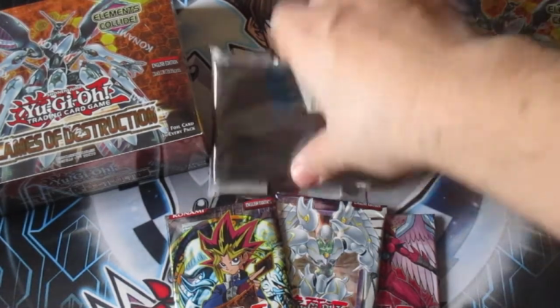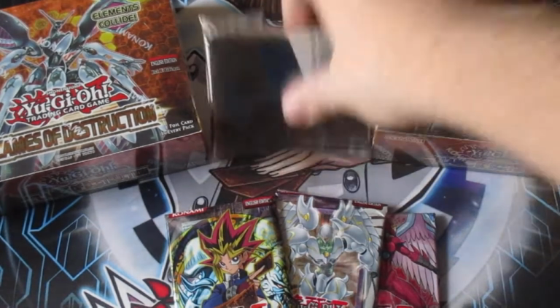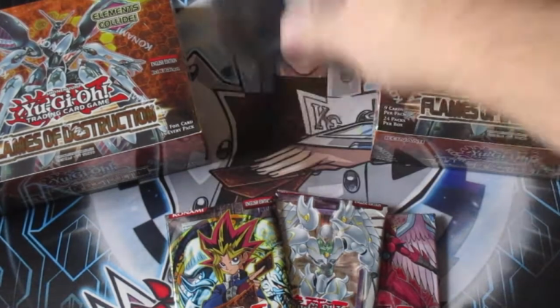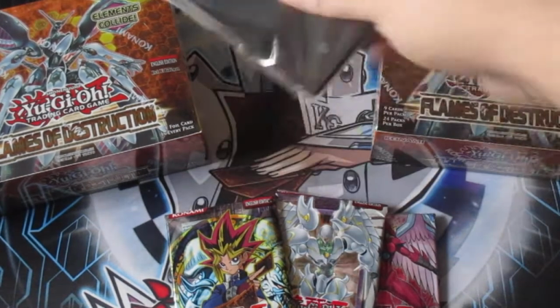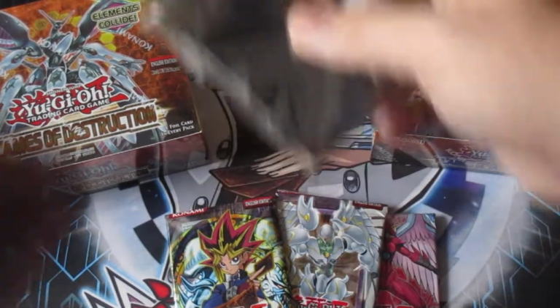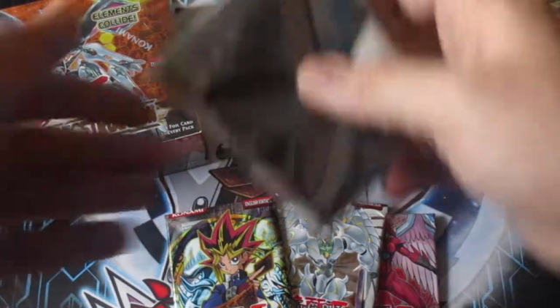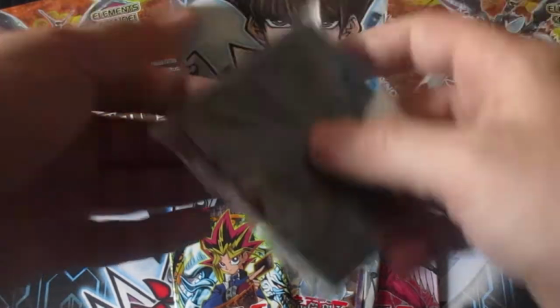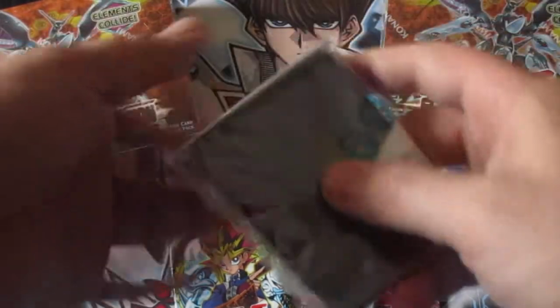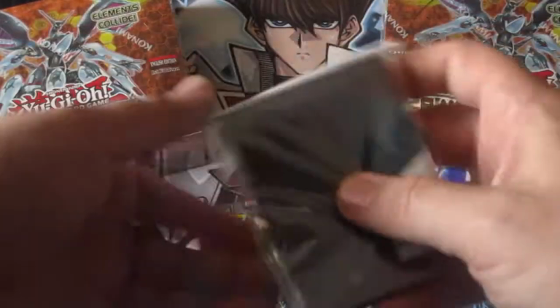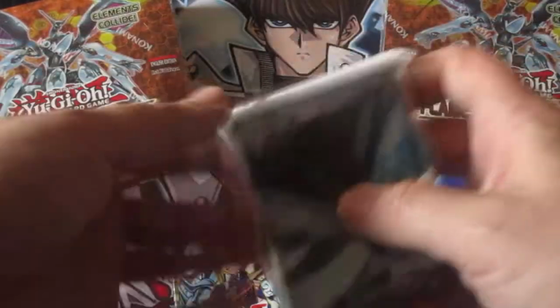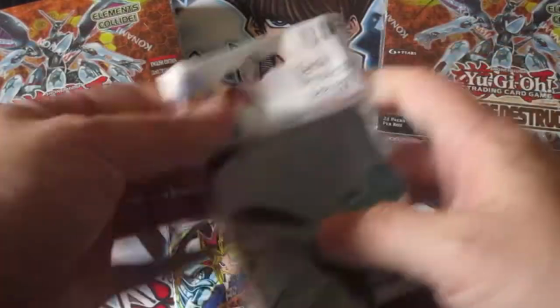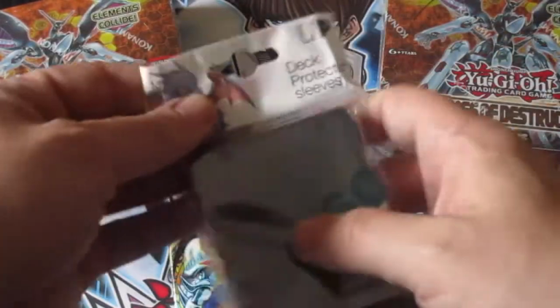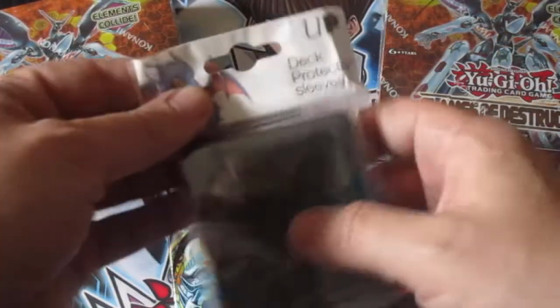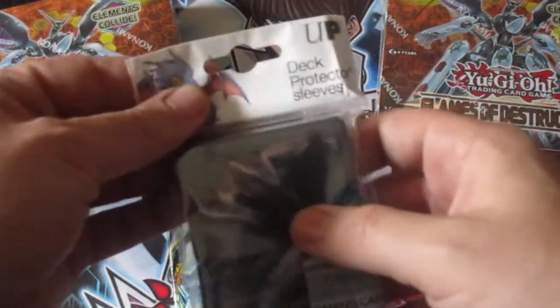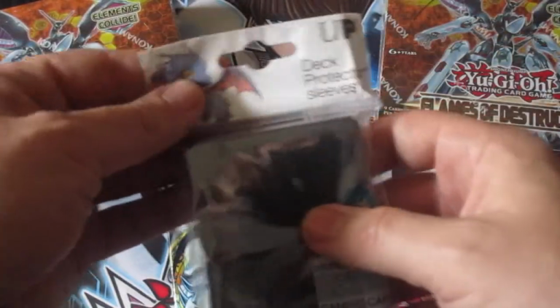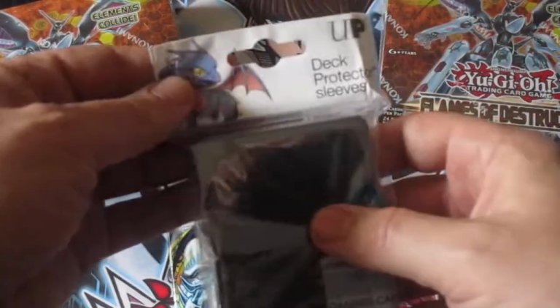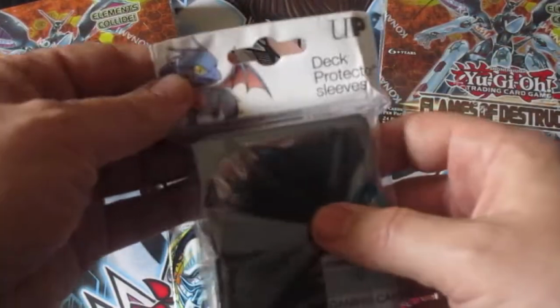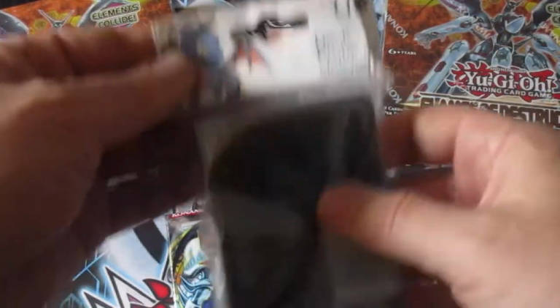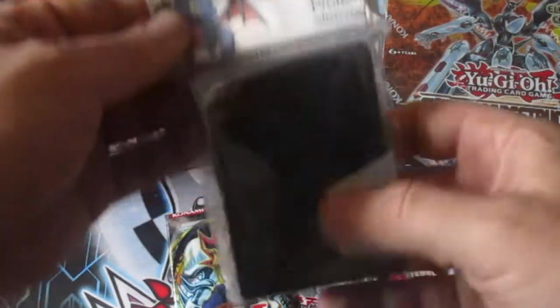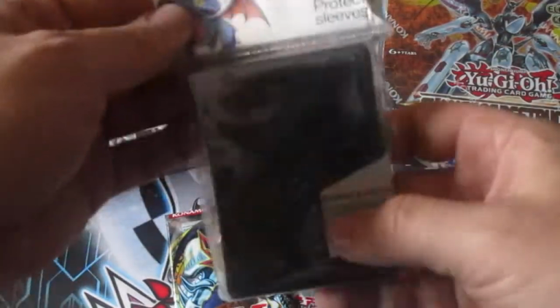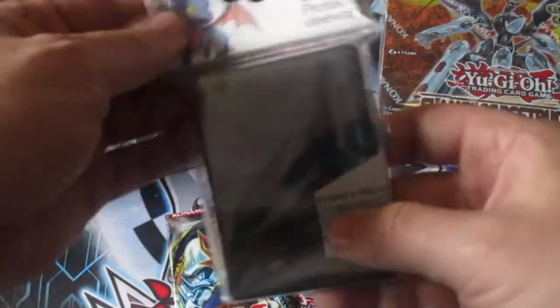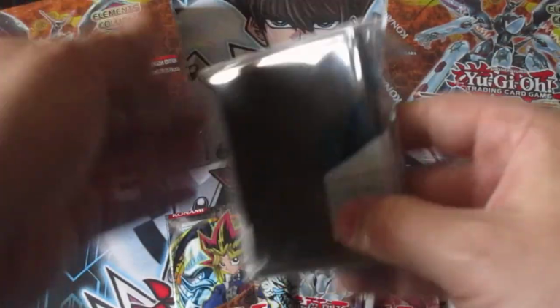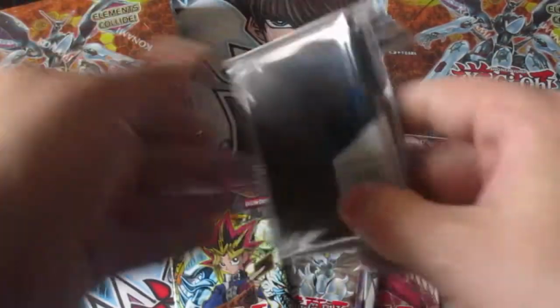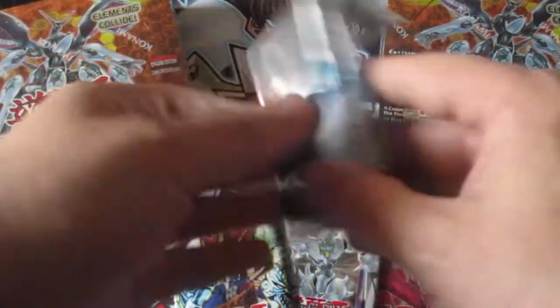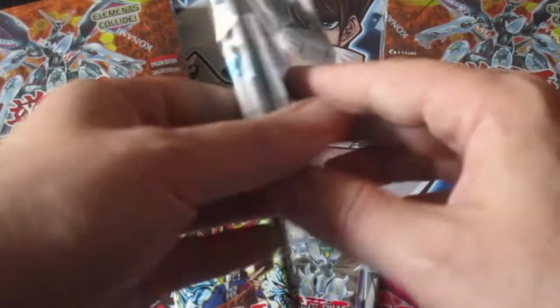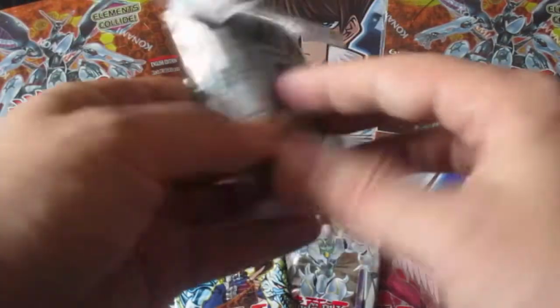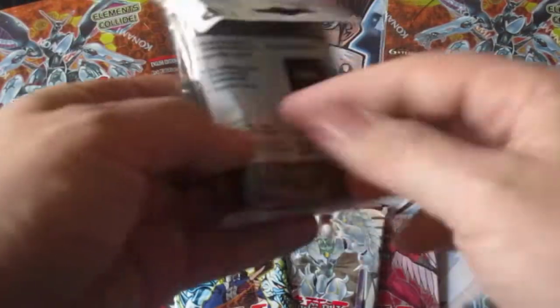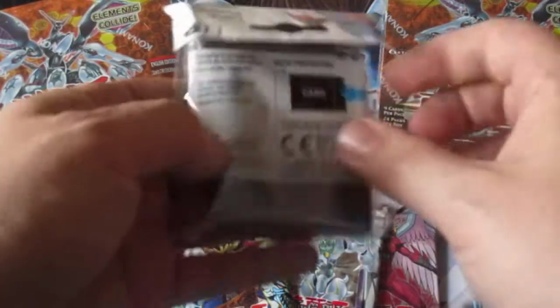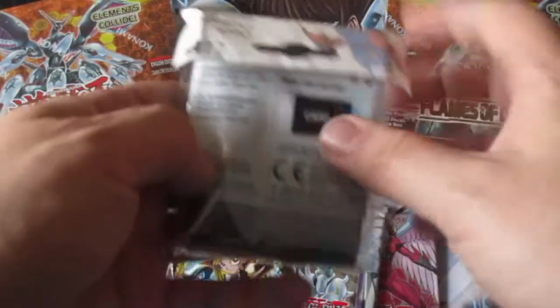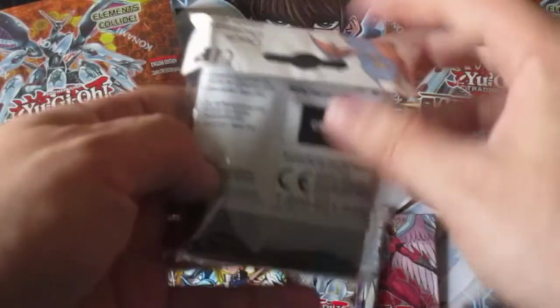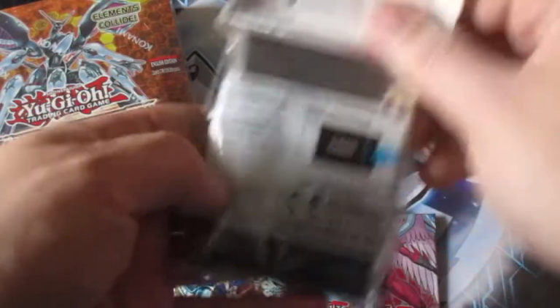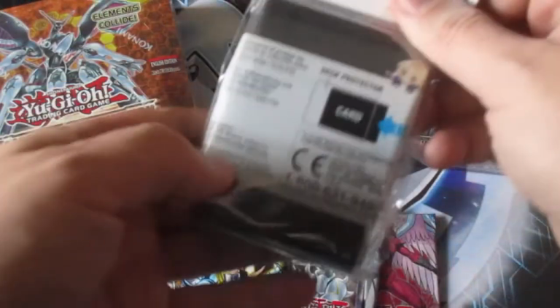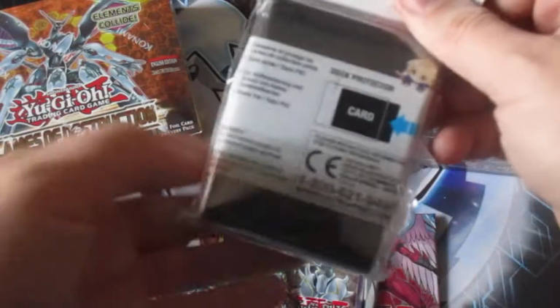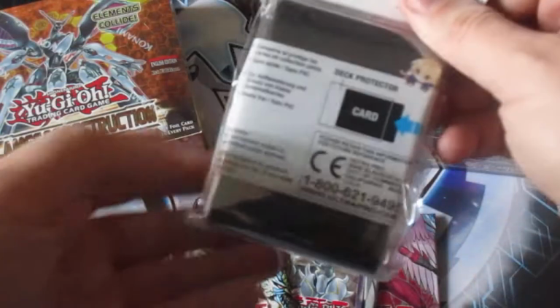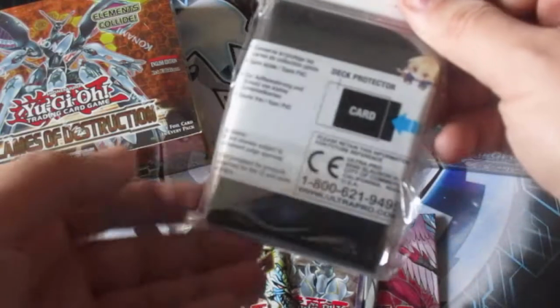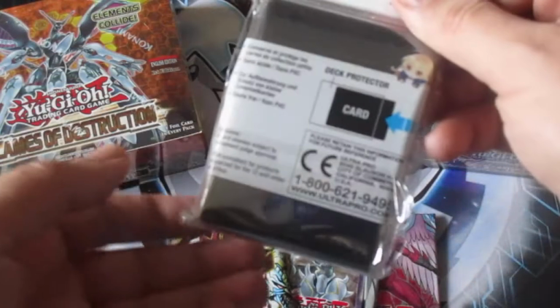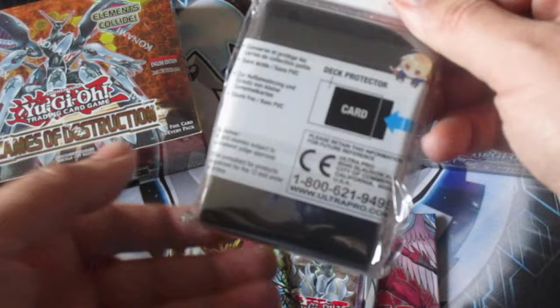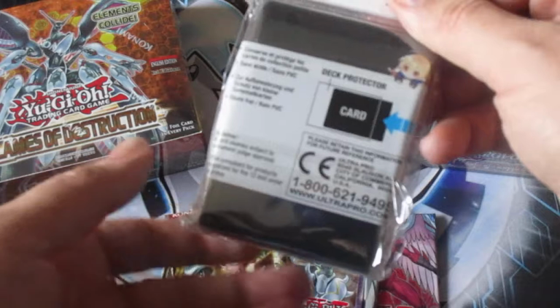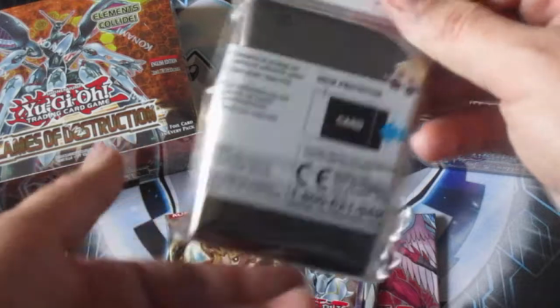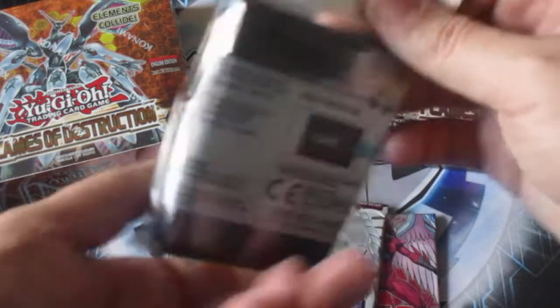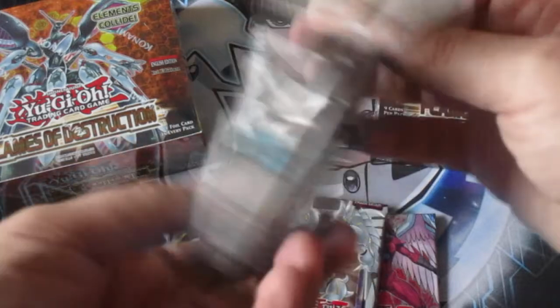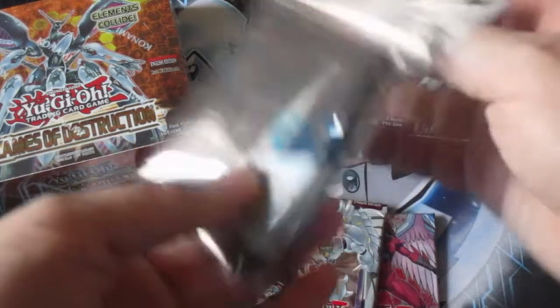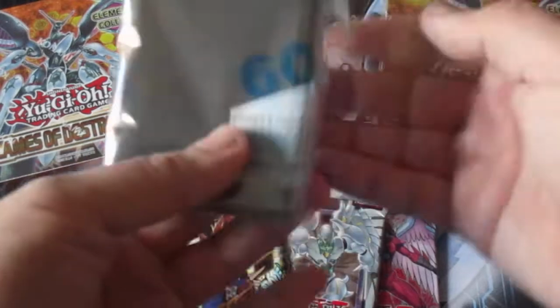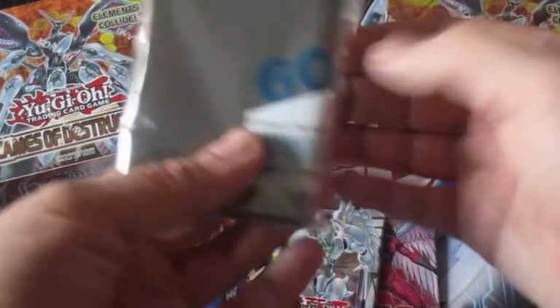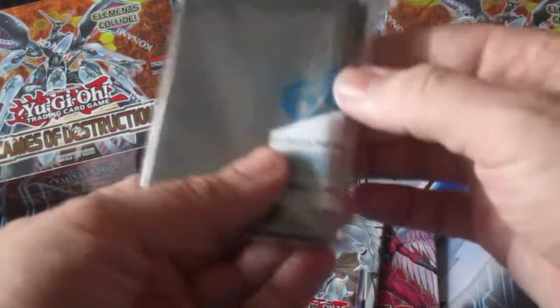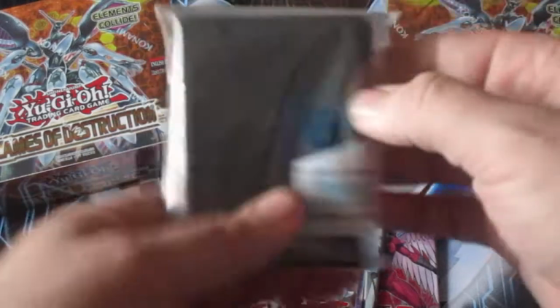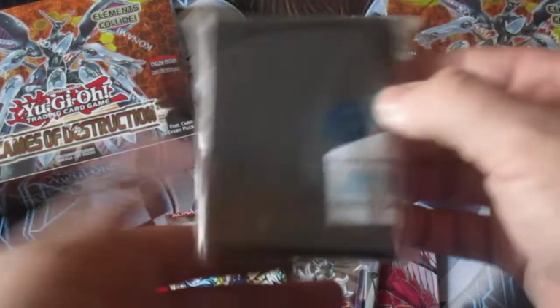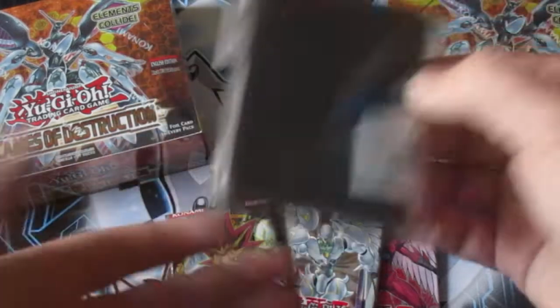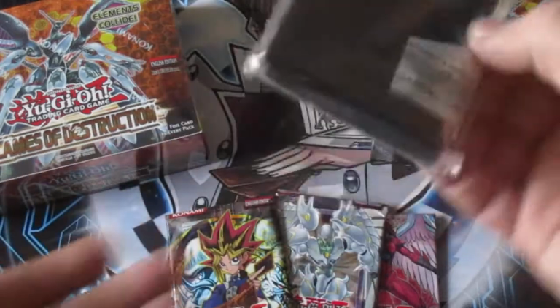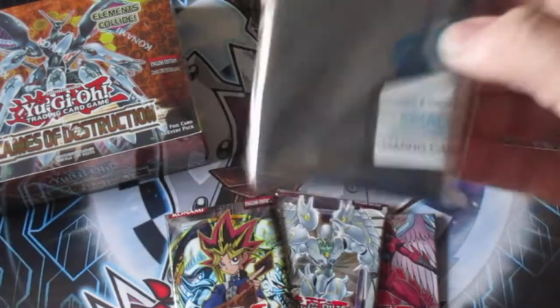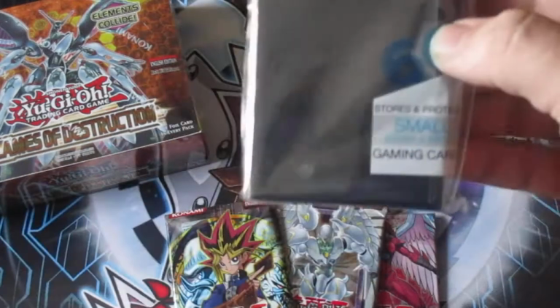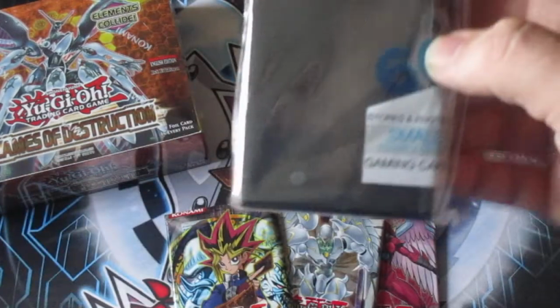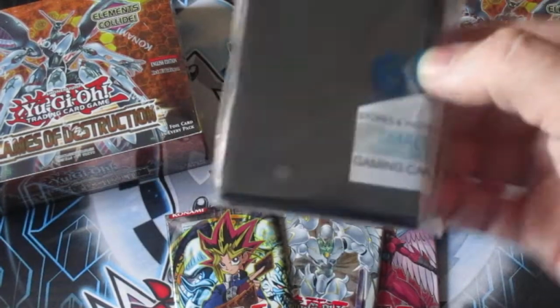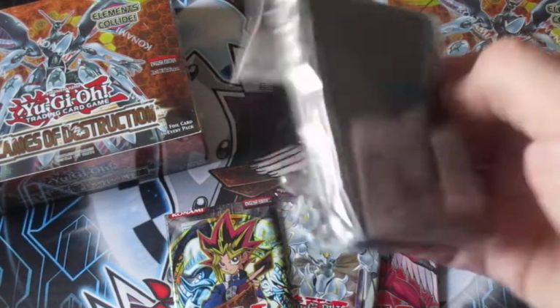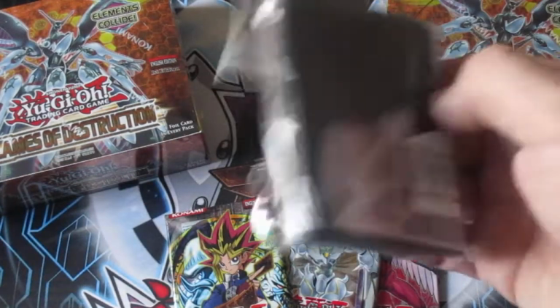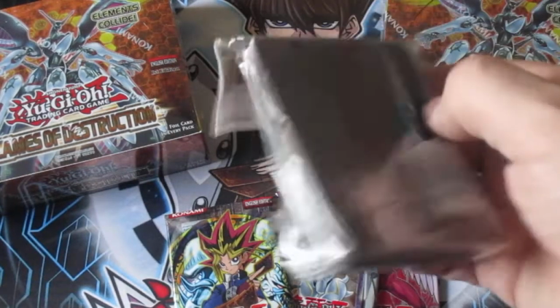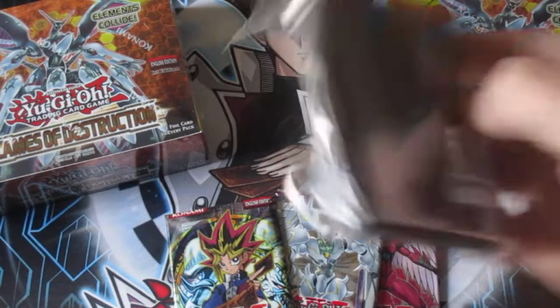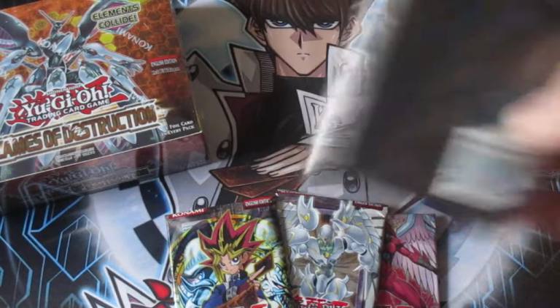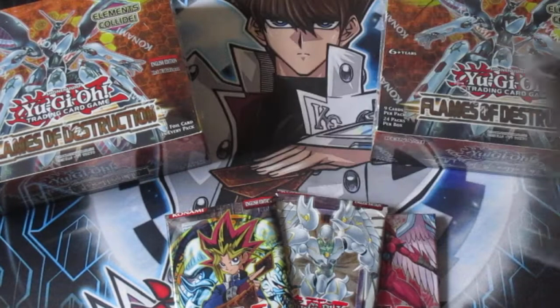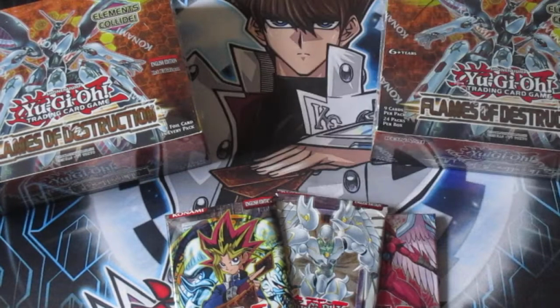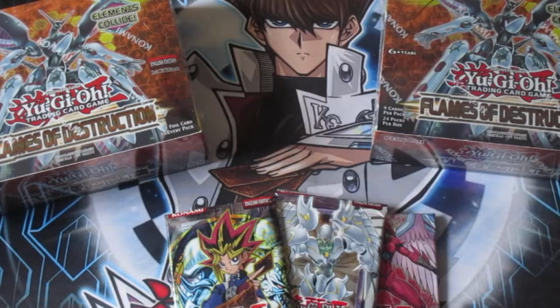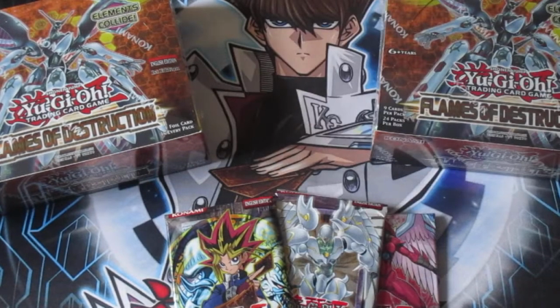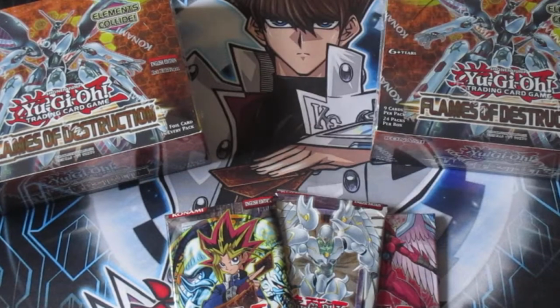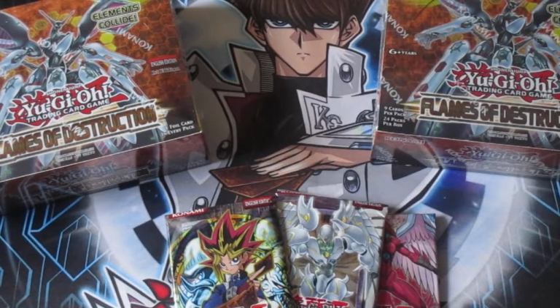The sleeves are black color, Ultra Pro, which are for small game cards — great for Yu-Gi-Oh. You can always use more black sleeves.